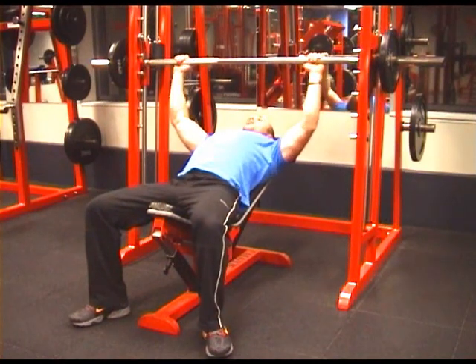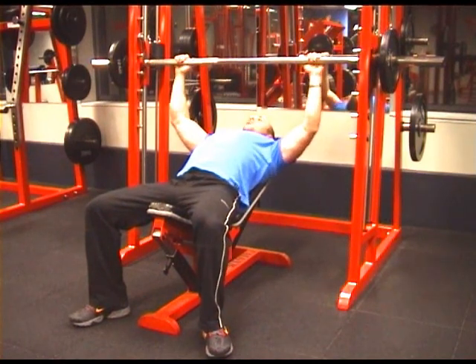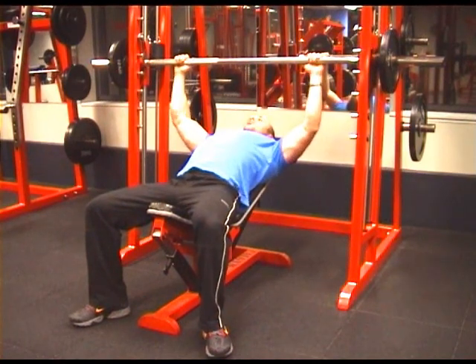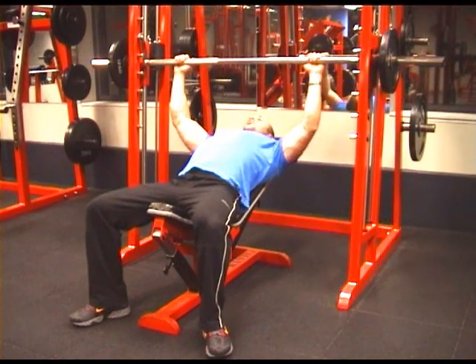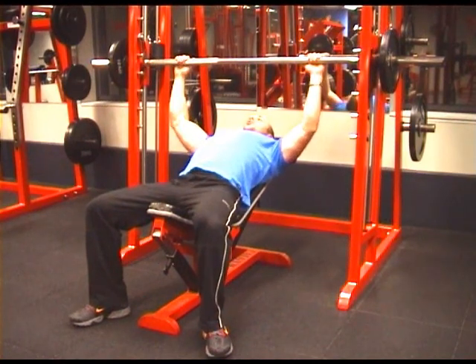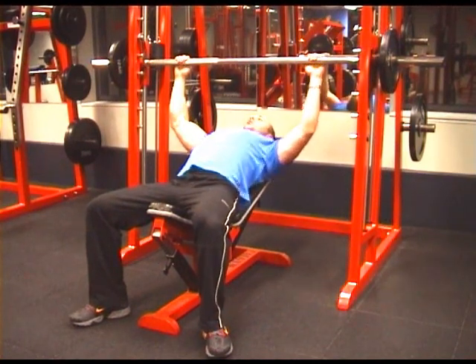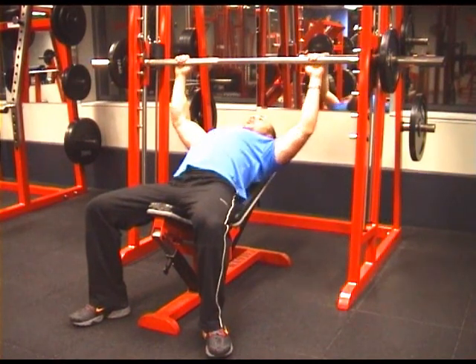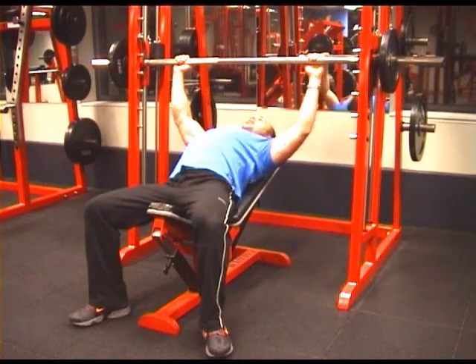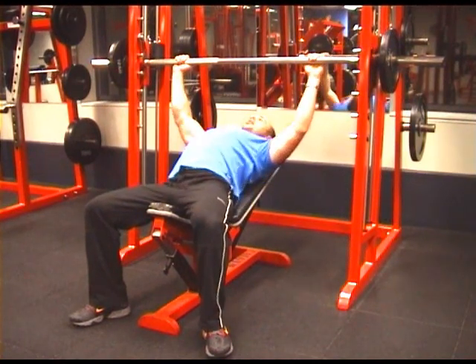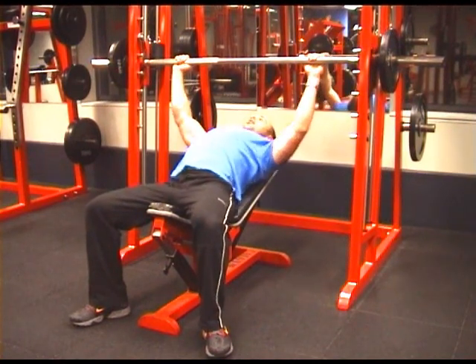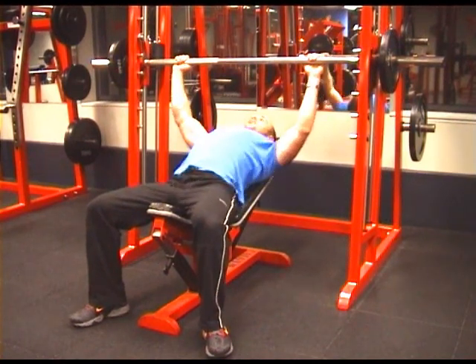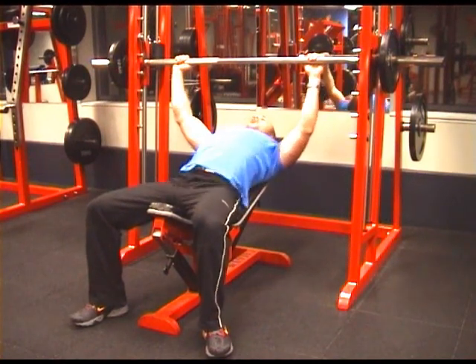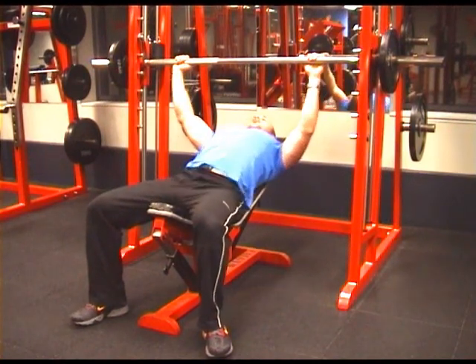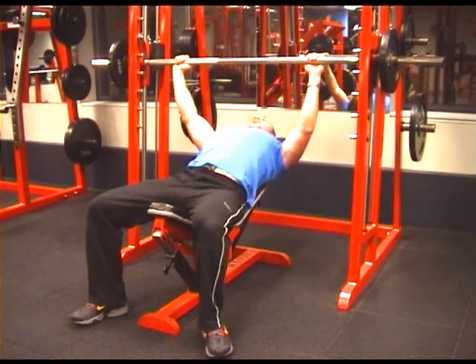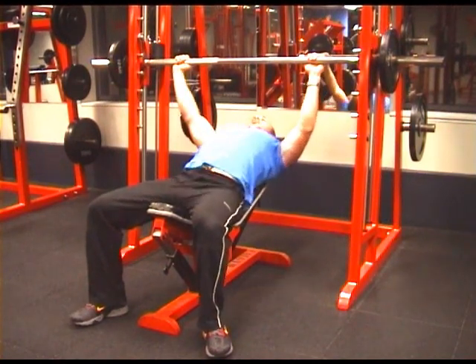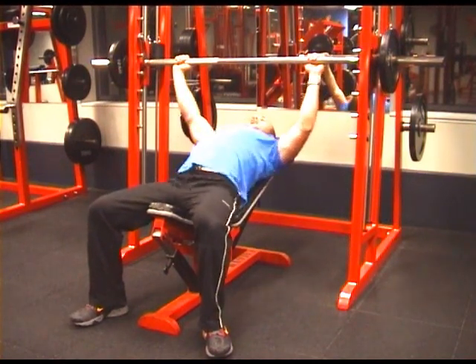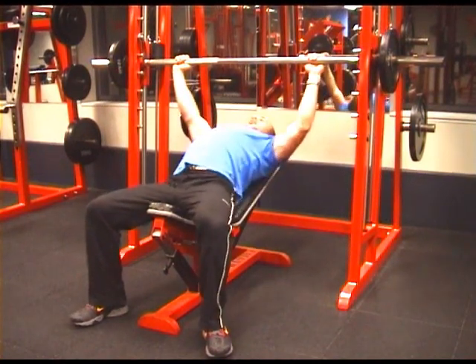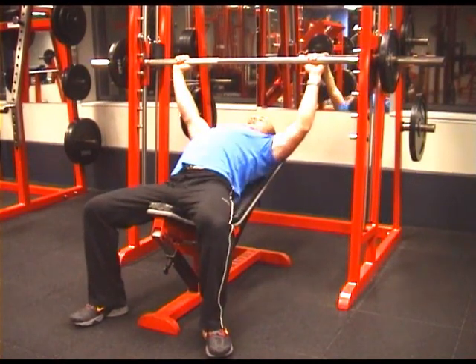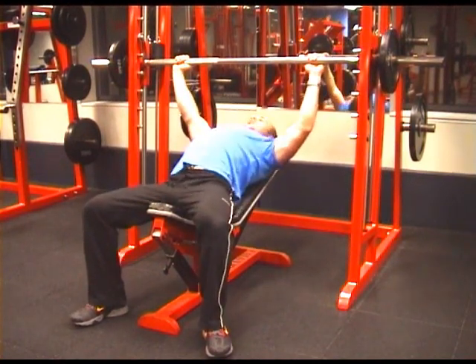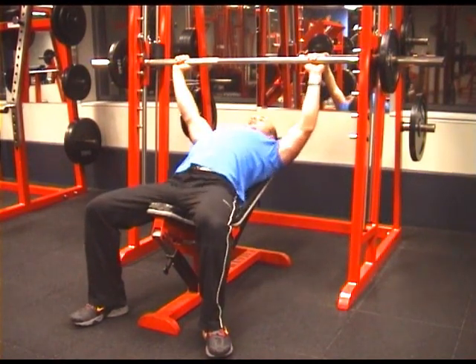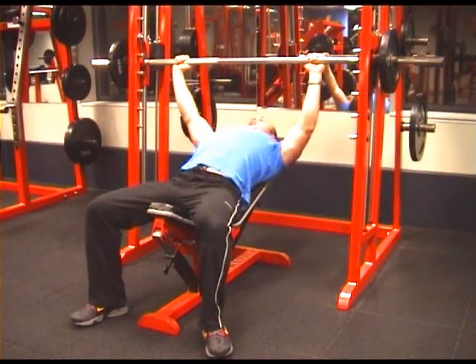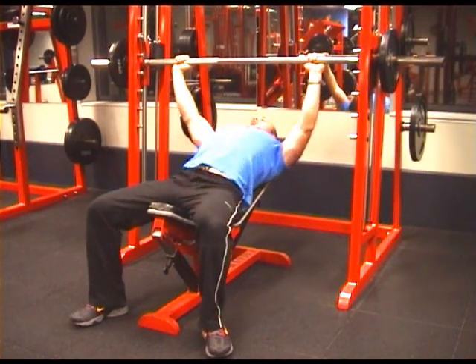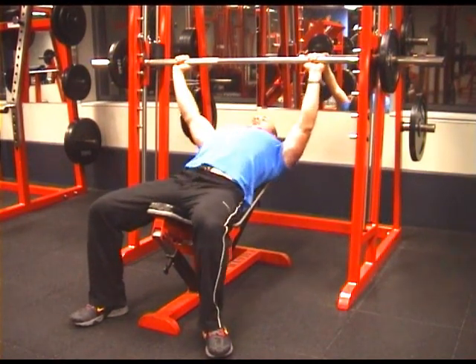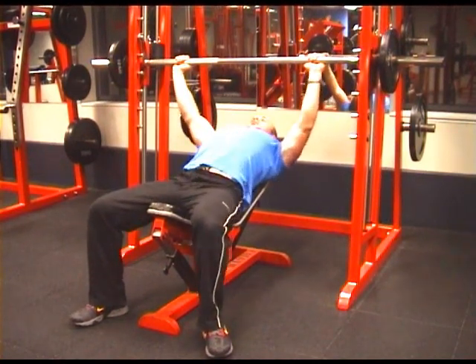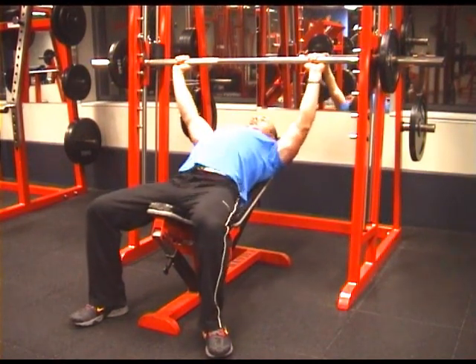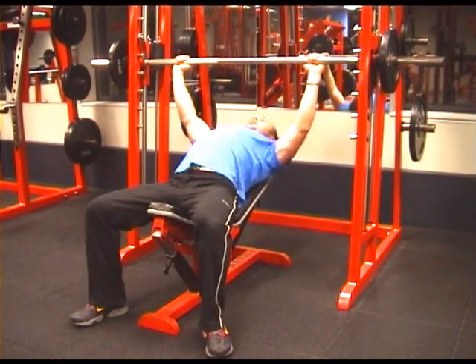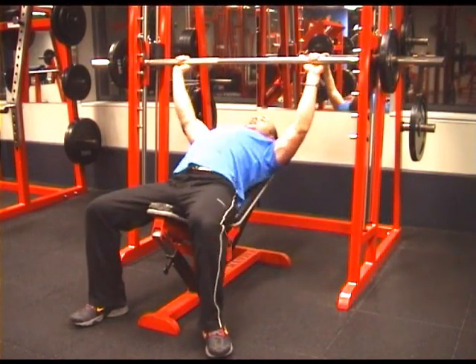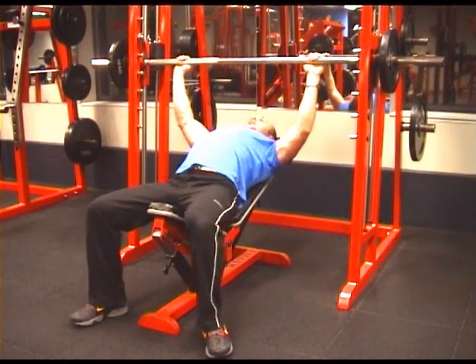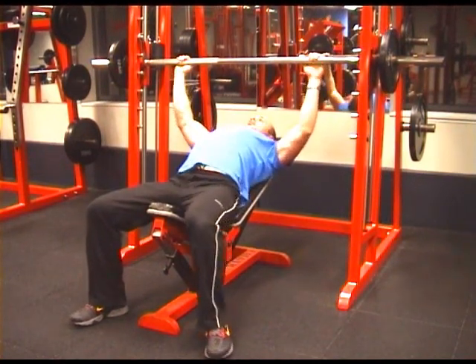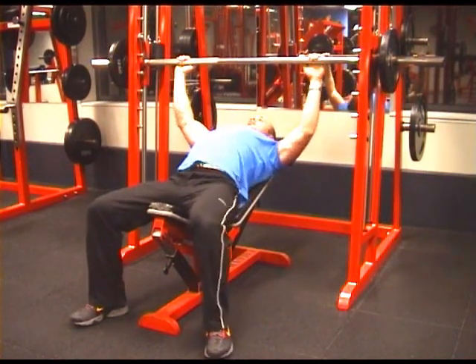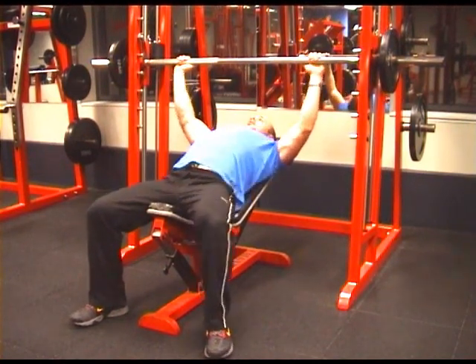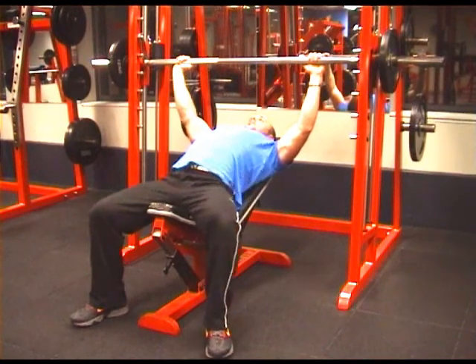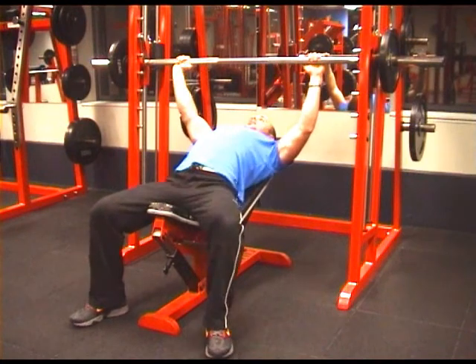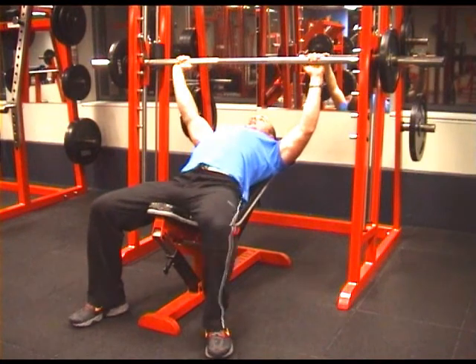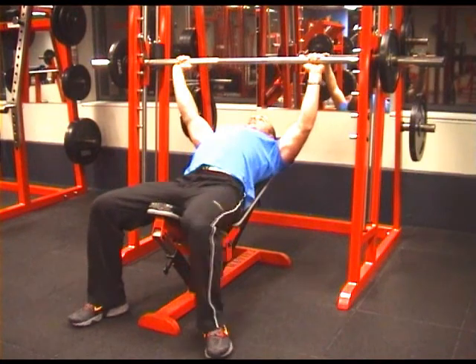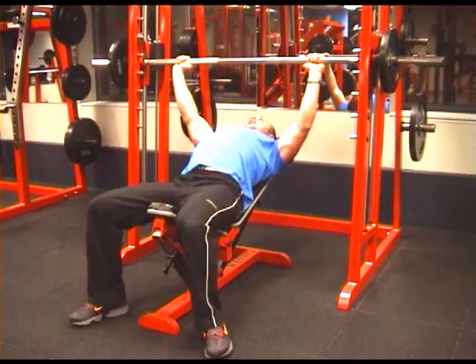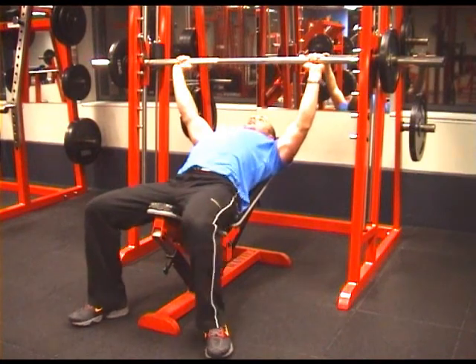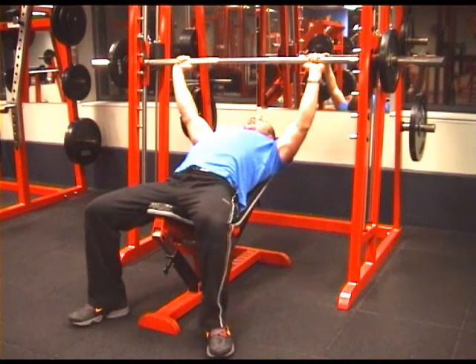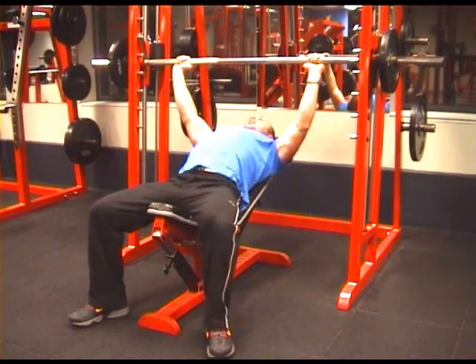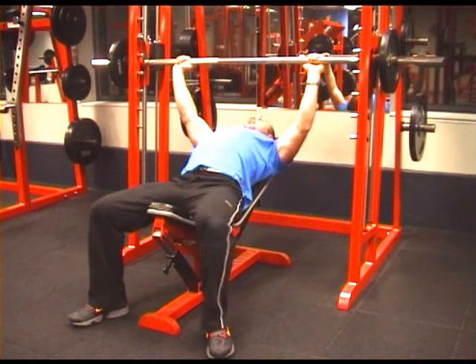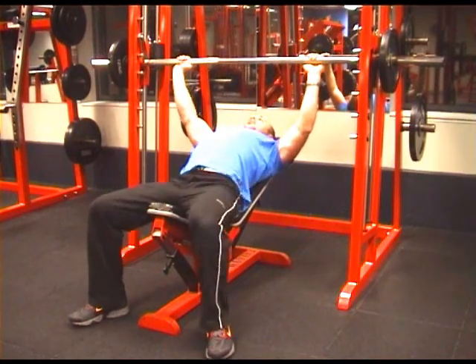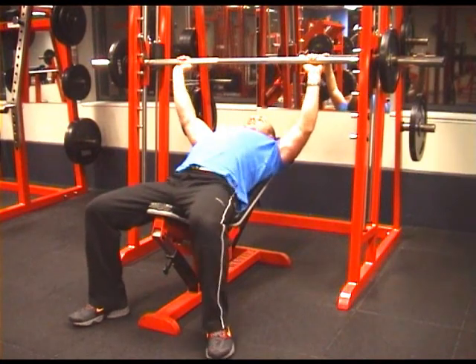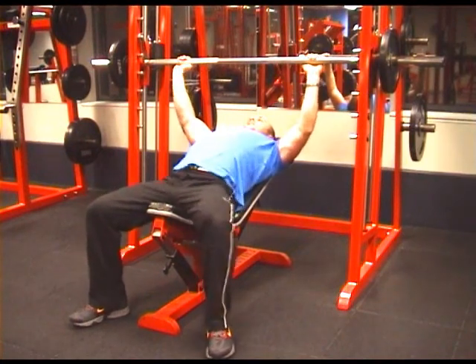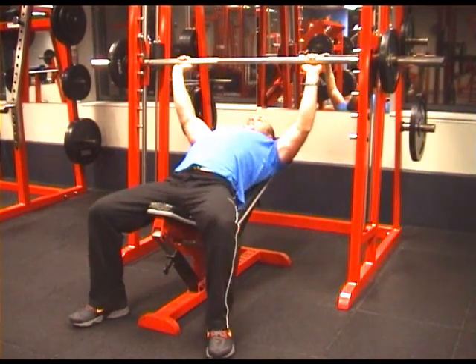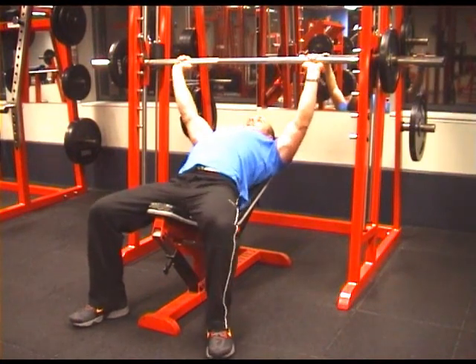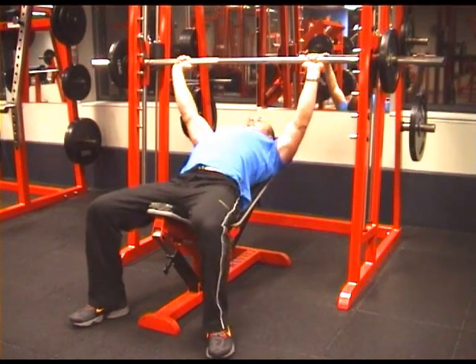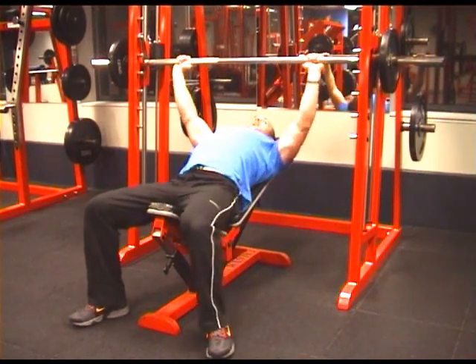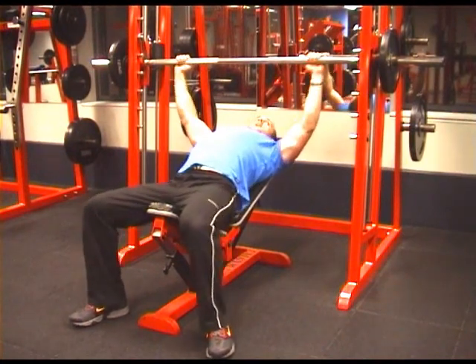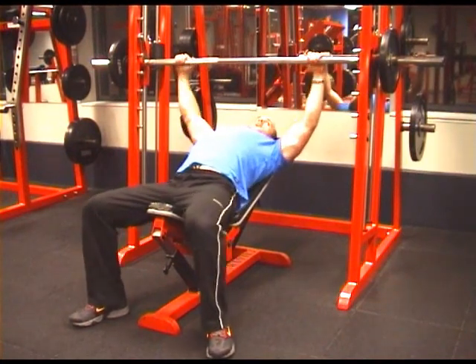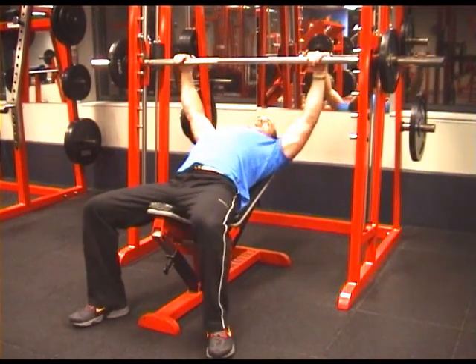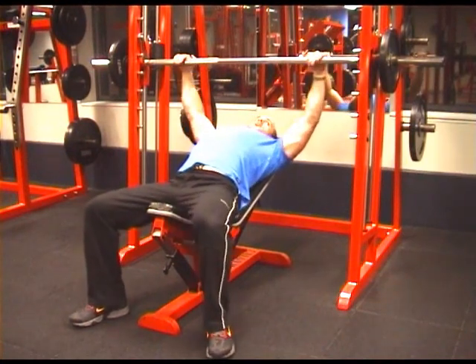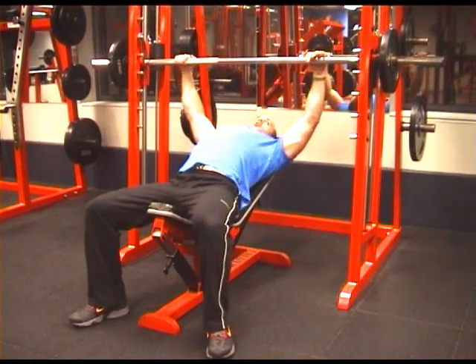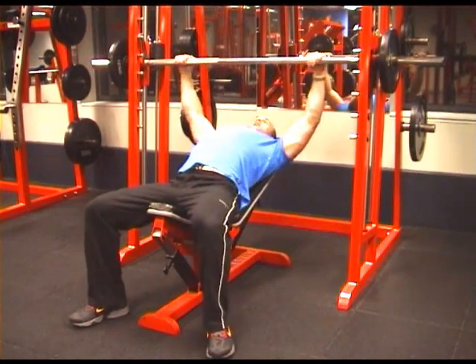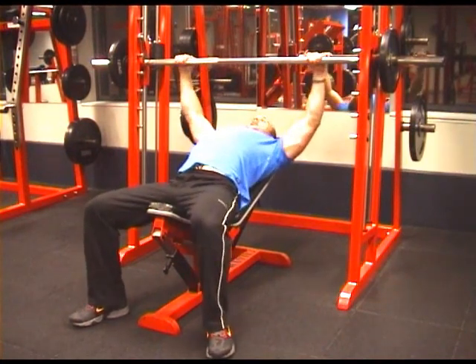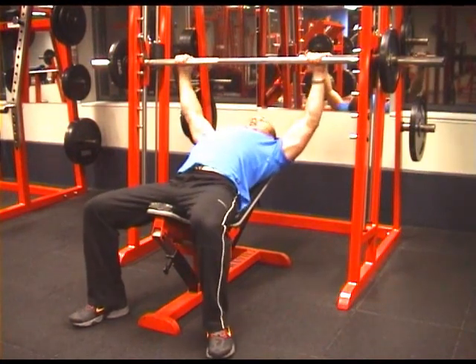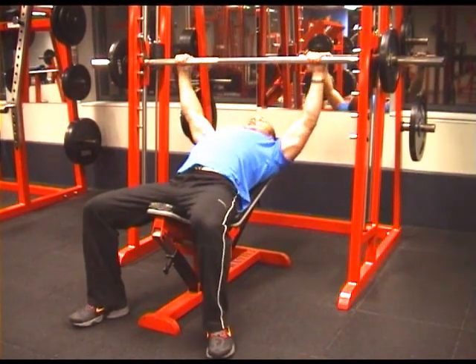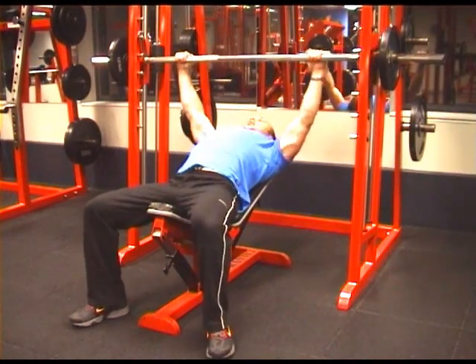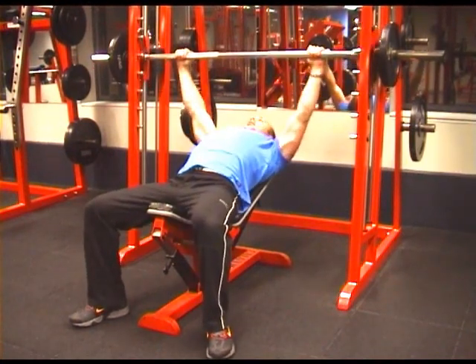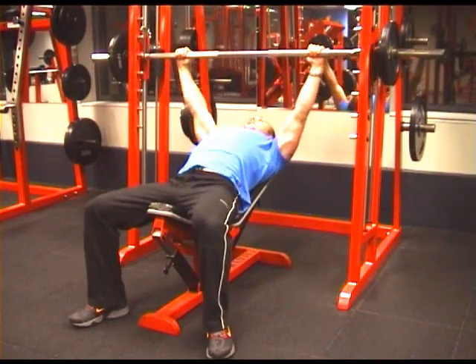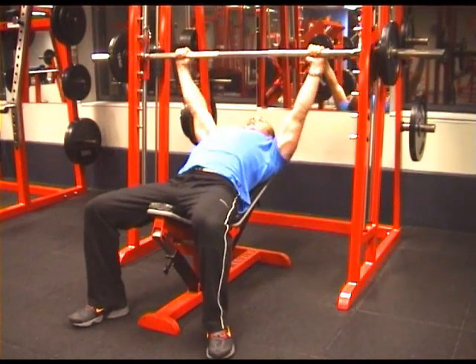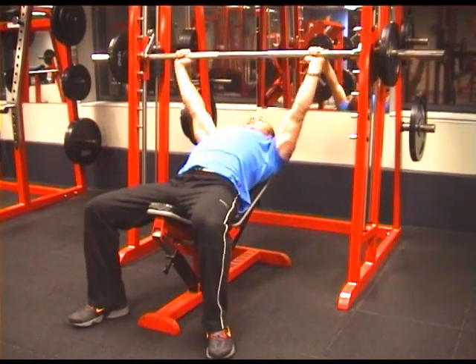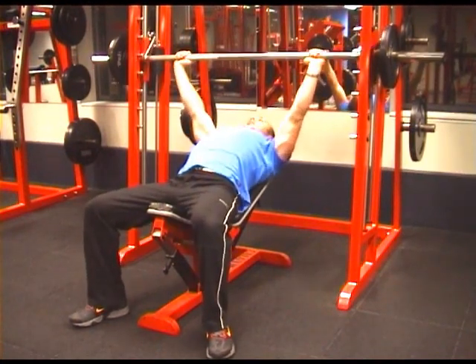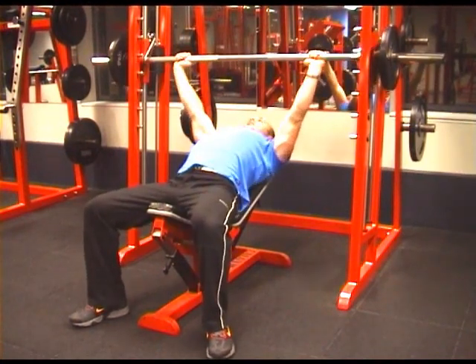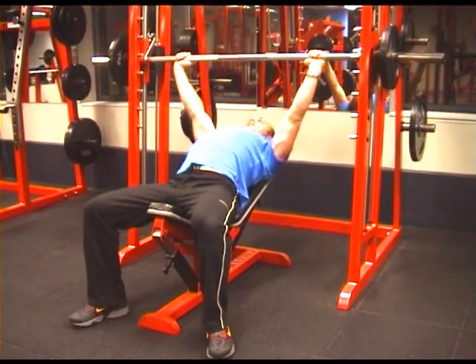Pull the shoulder blades together behind the body, lifting the chest, keeping the stomach tight. Roll the wrist under to get the bar off.